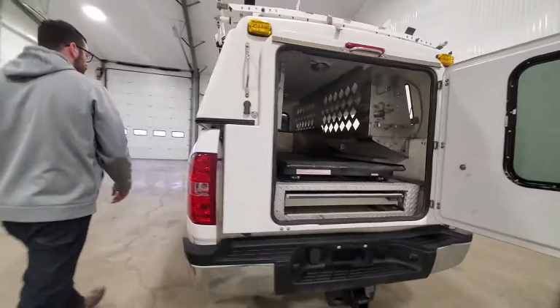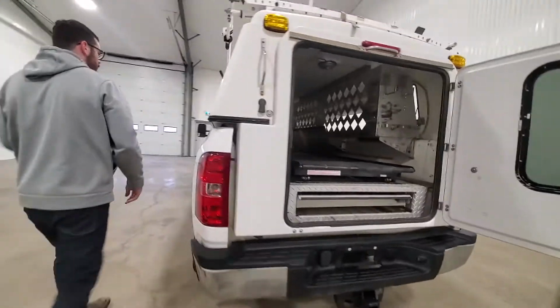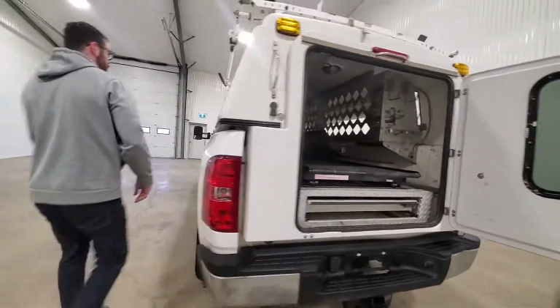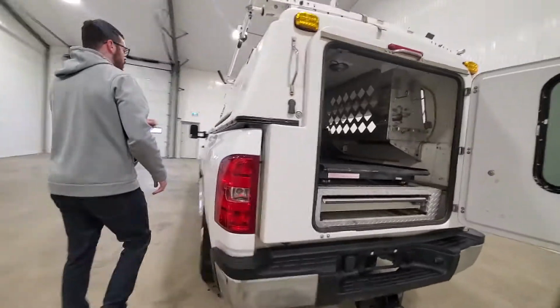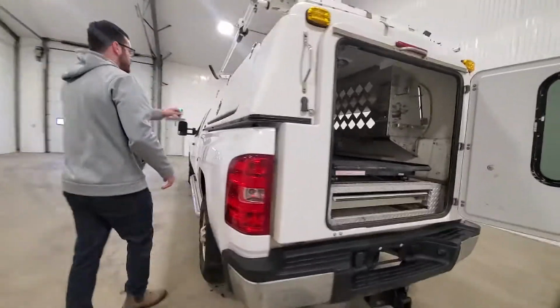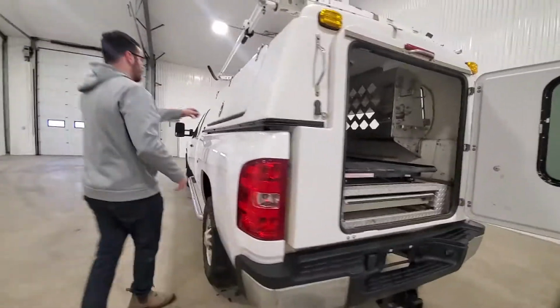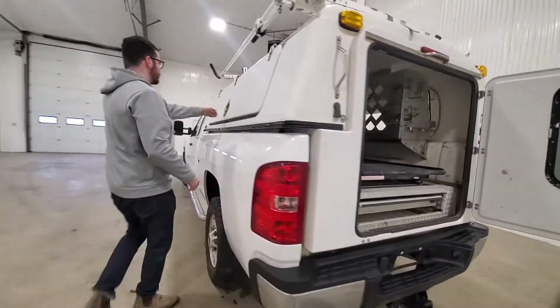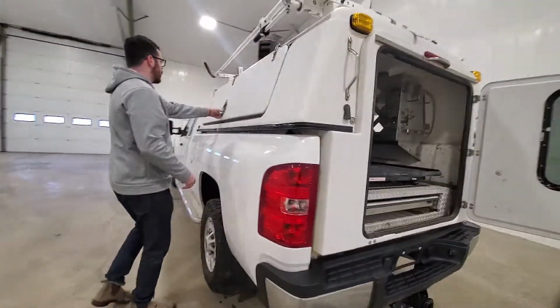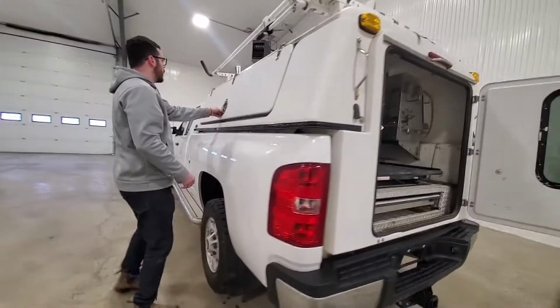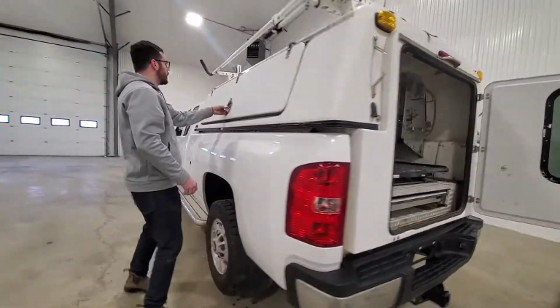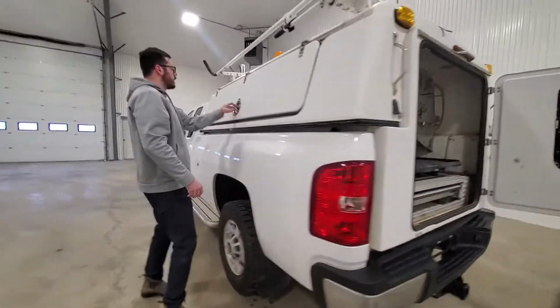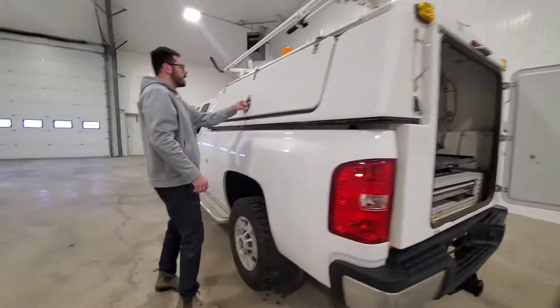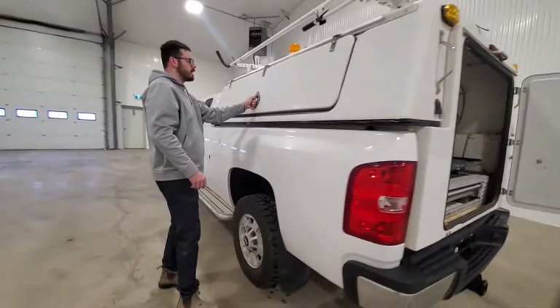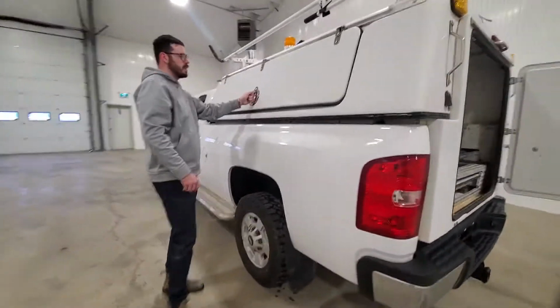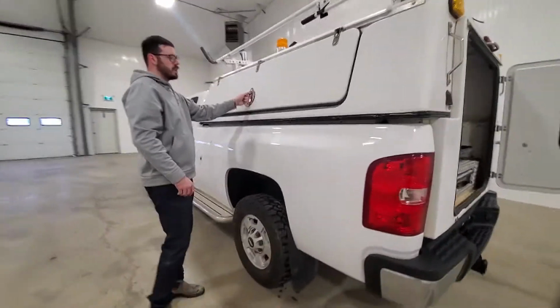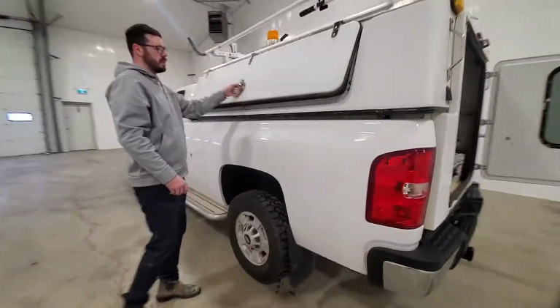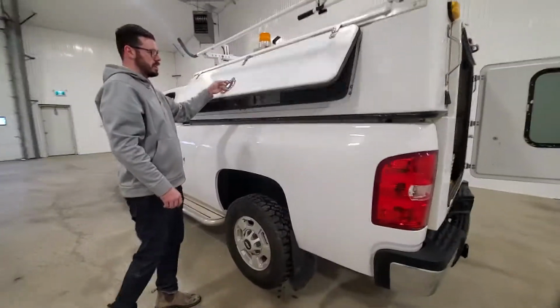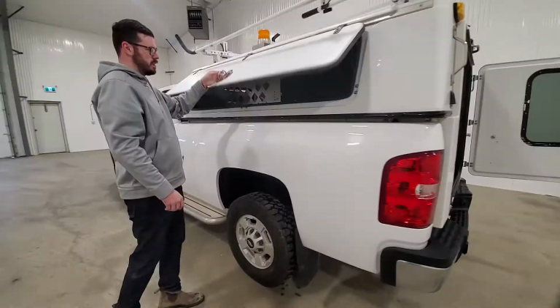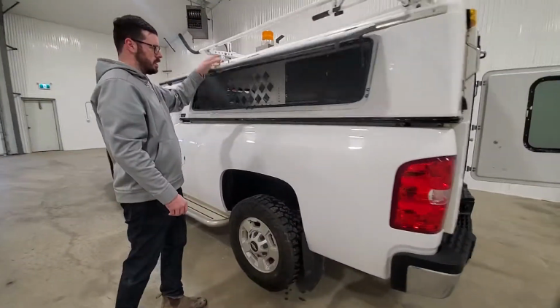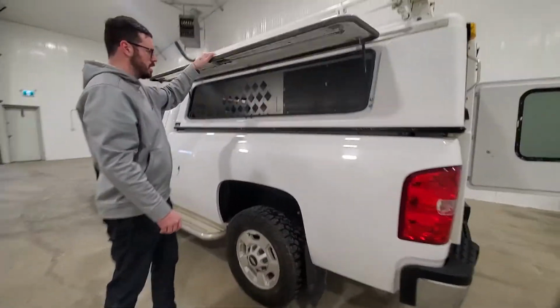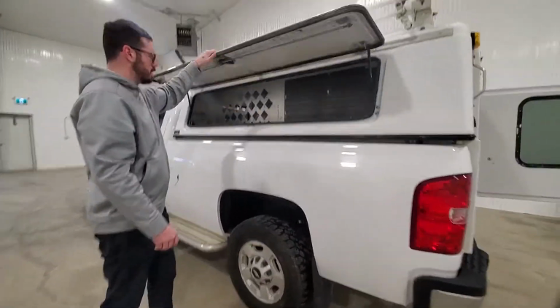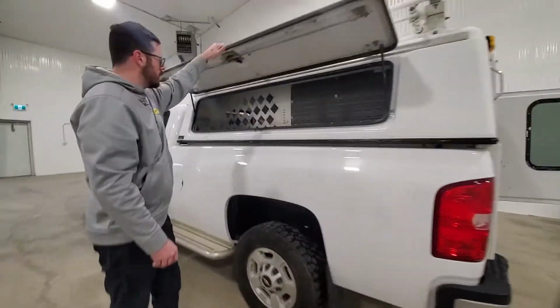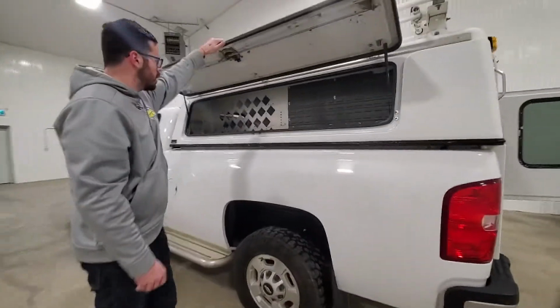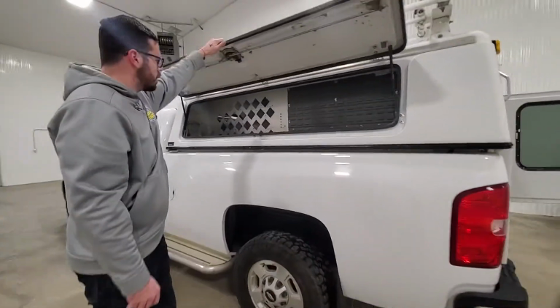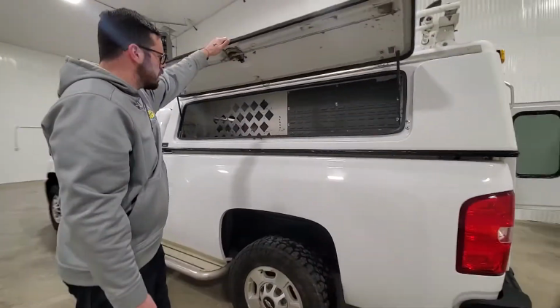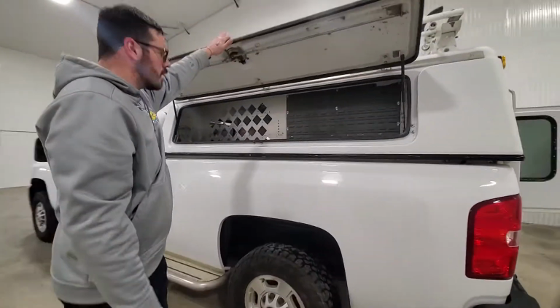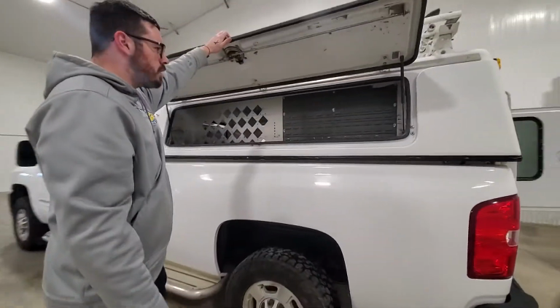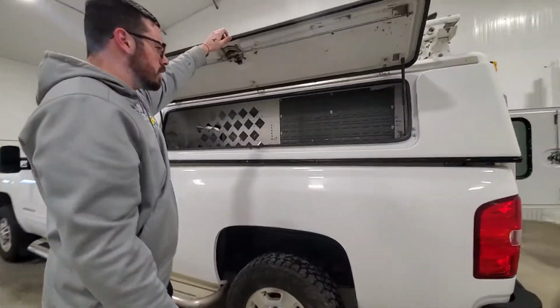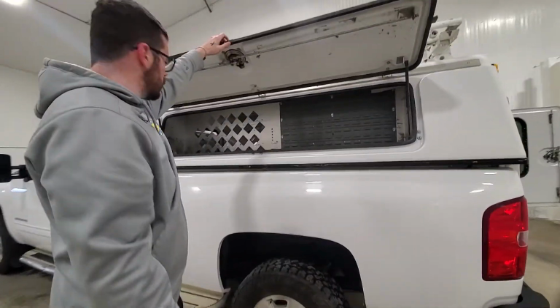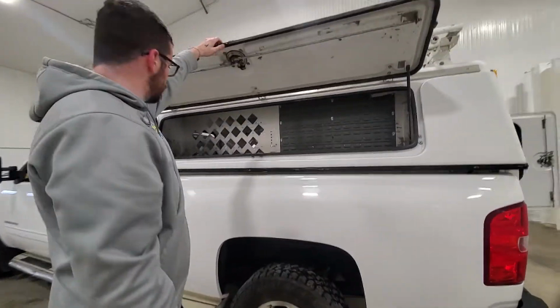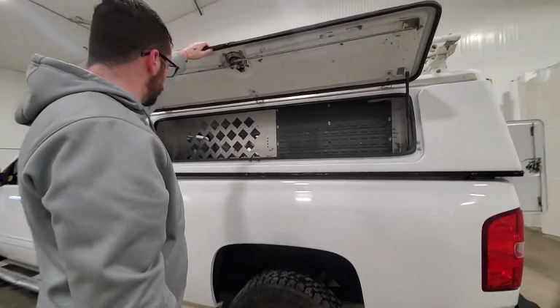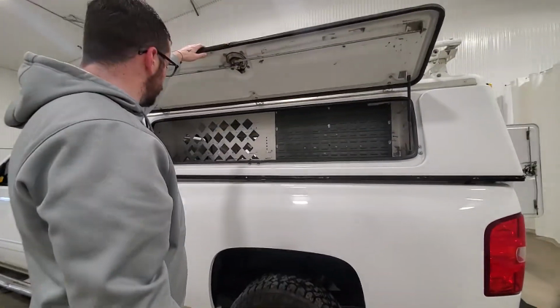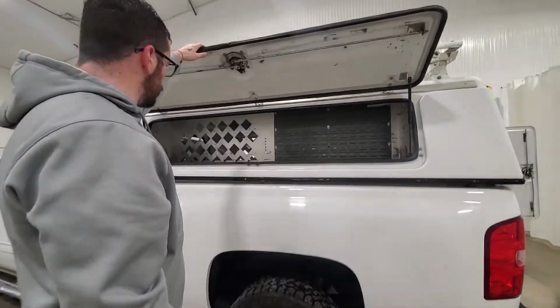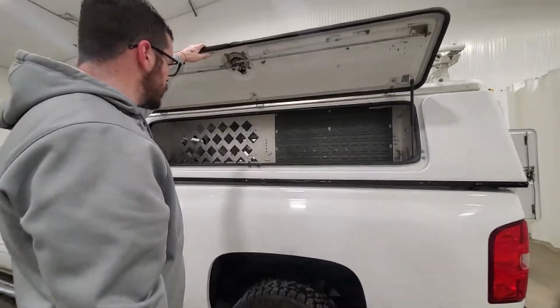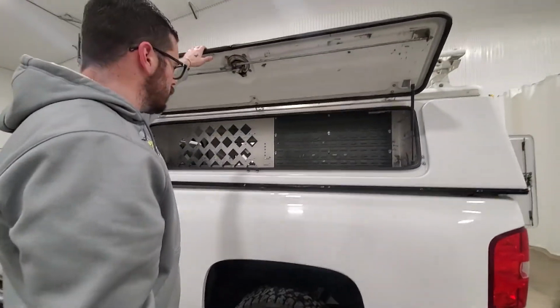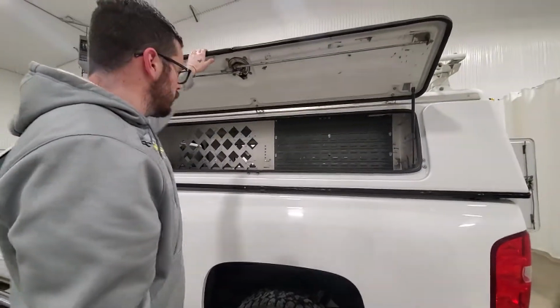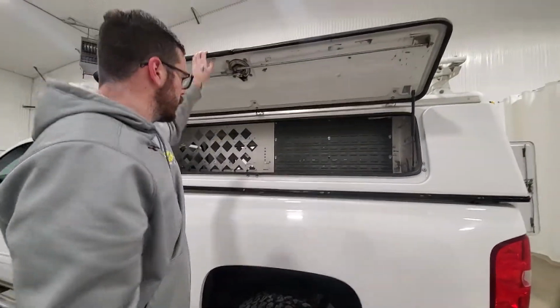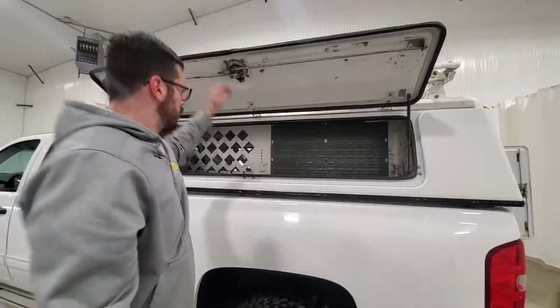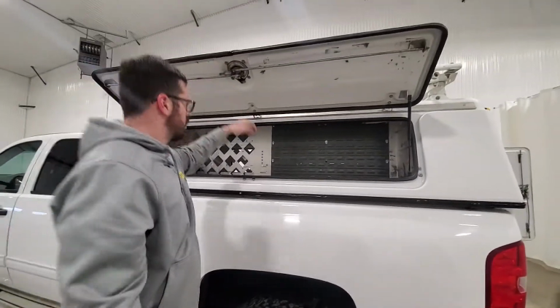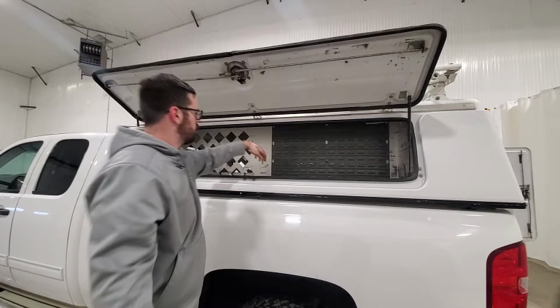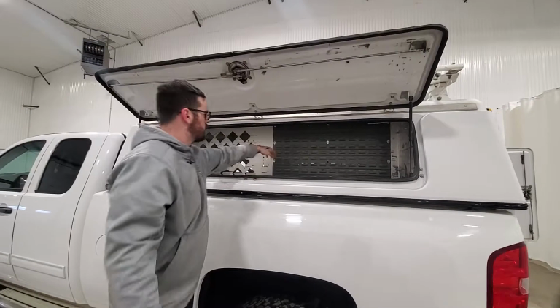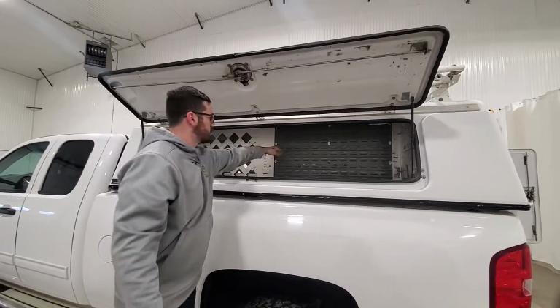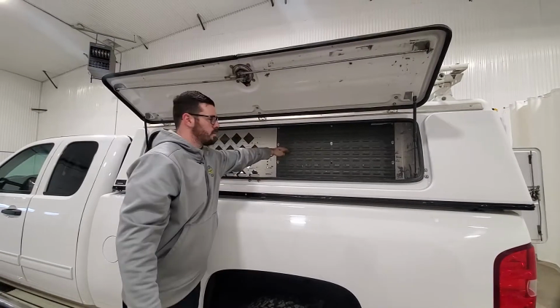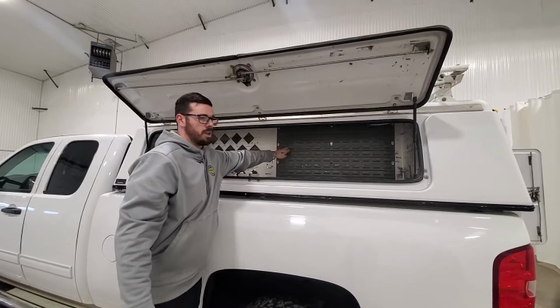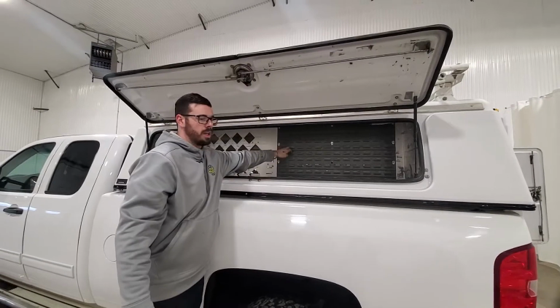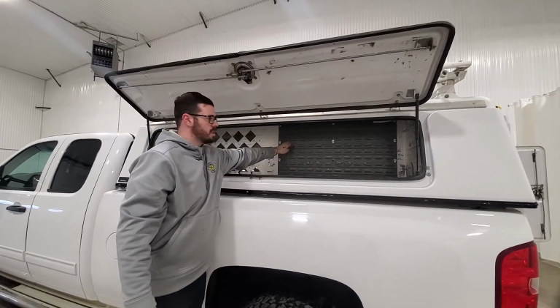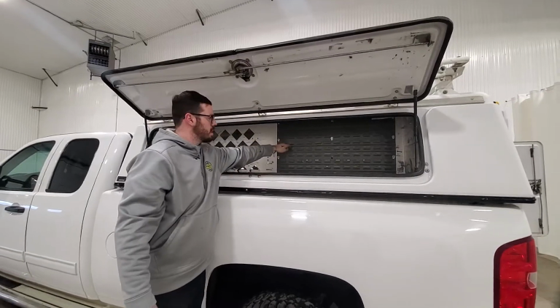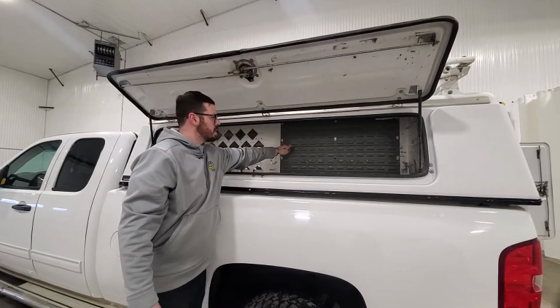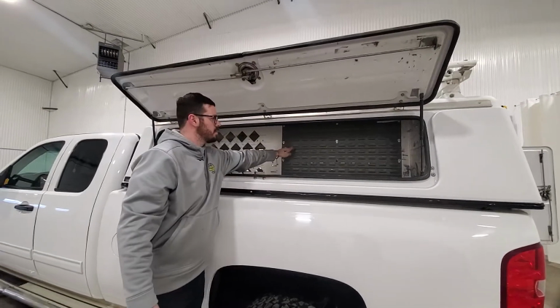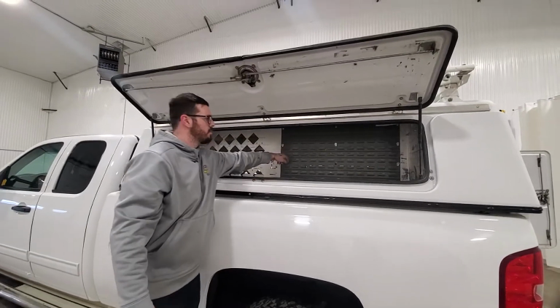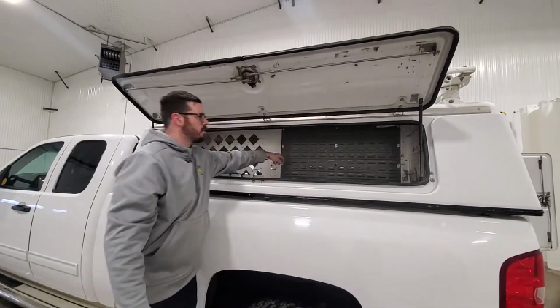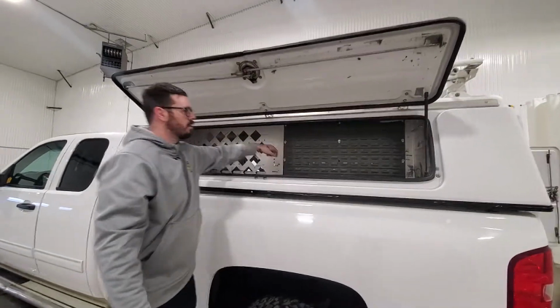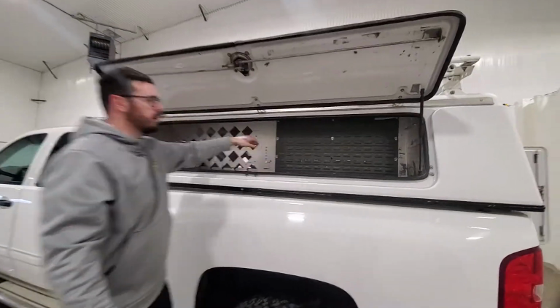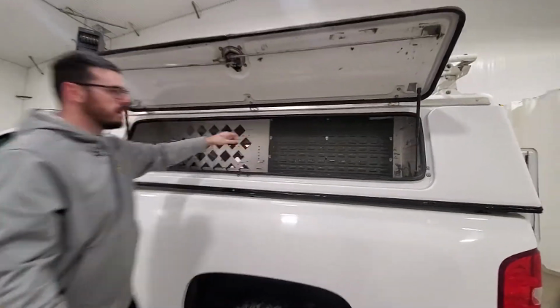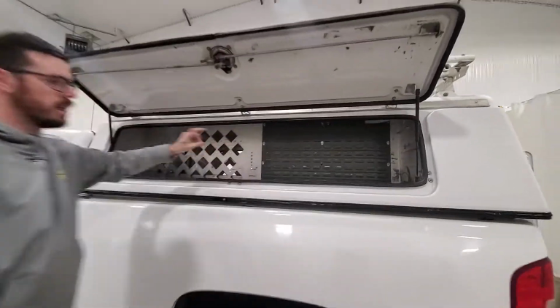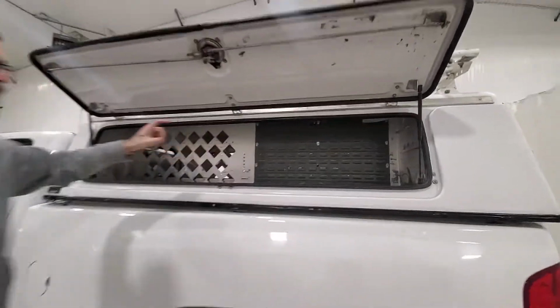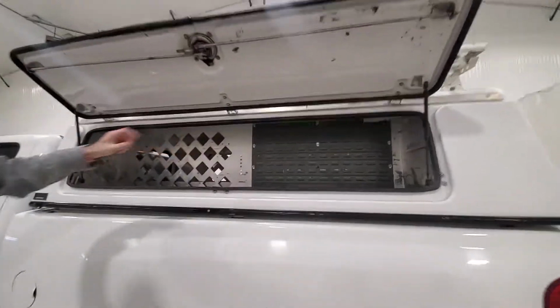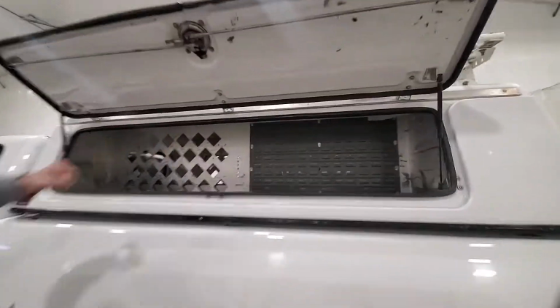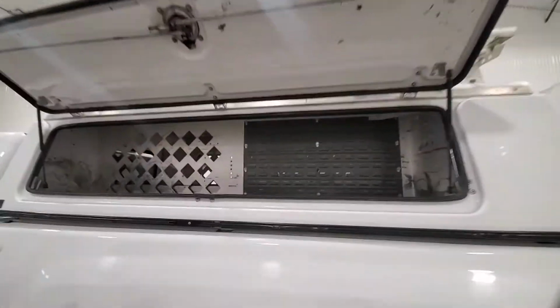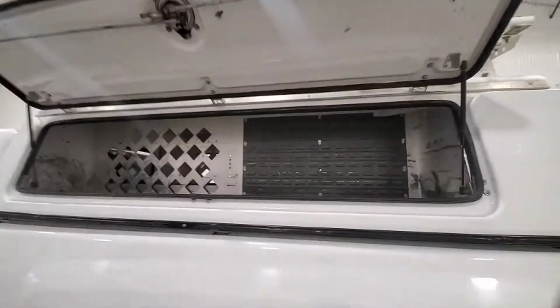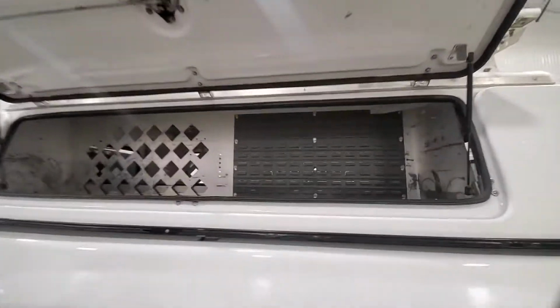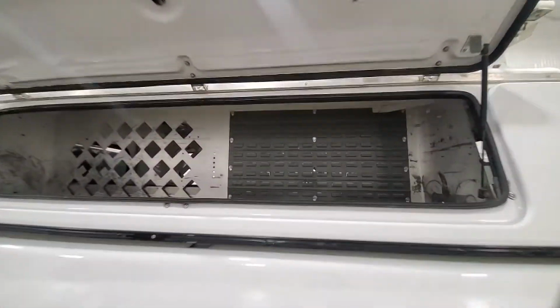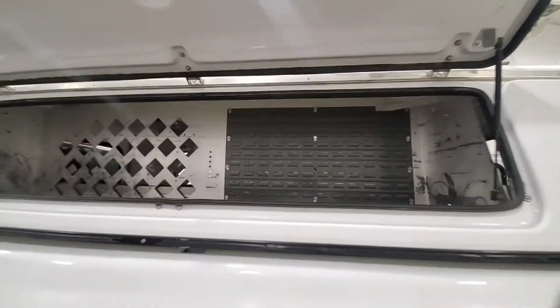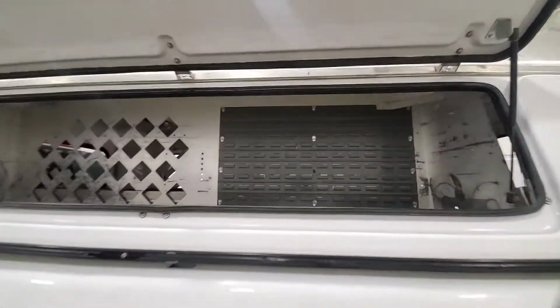Driver side, there's more shelving with some organization for individual little blue bins.